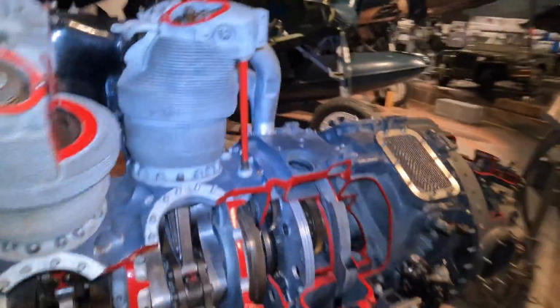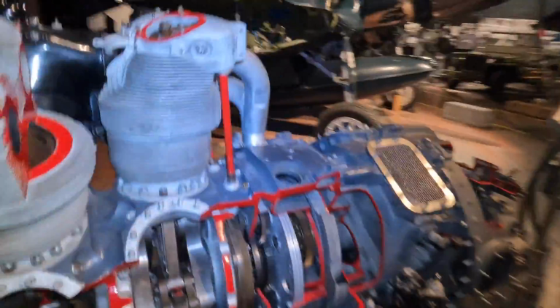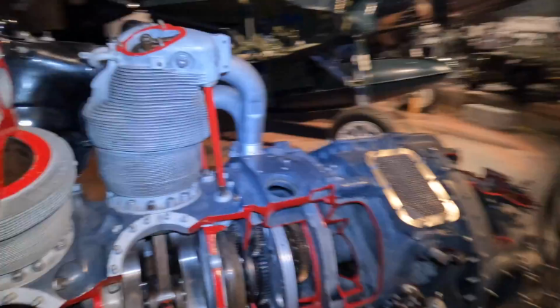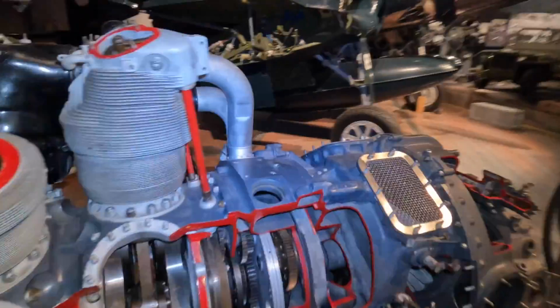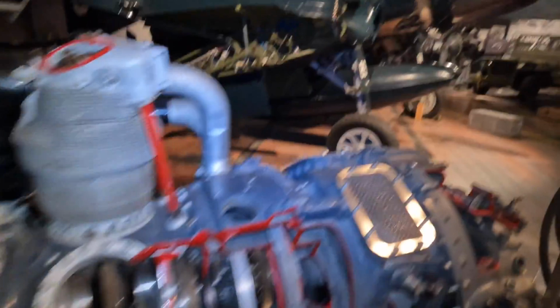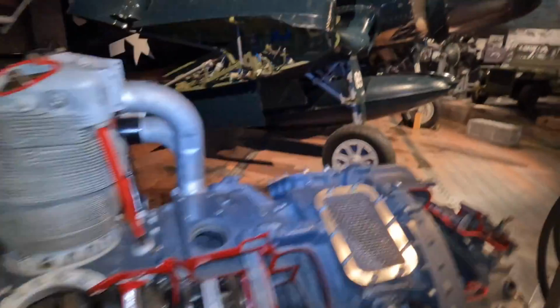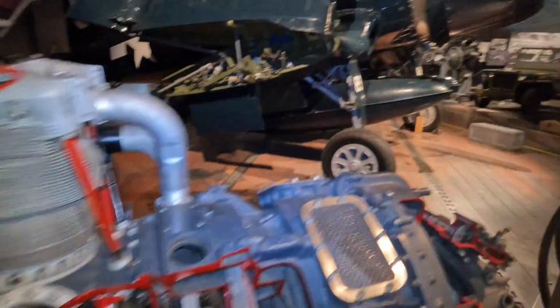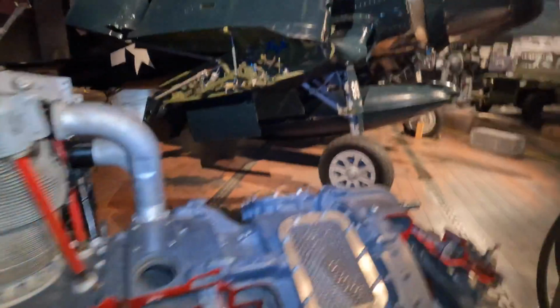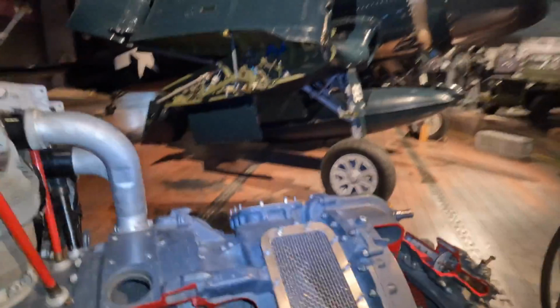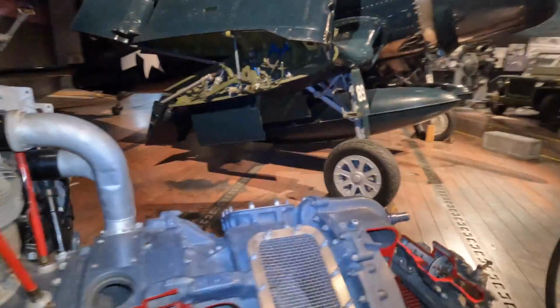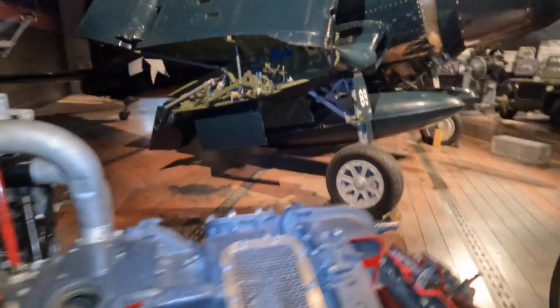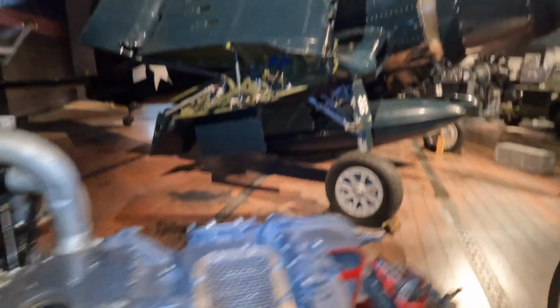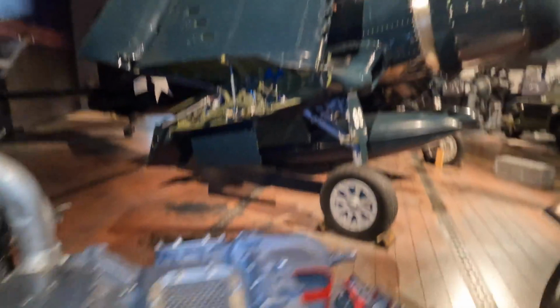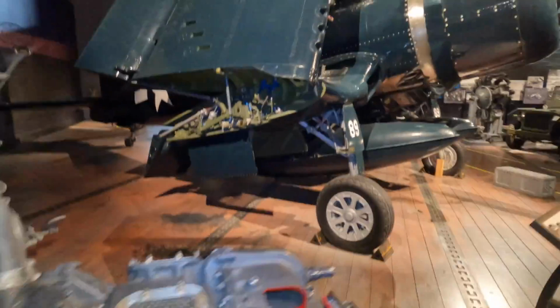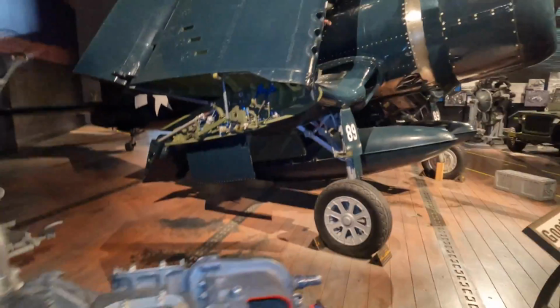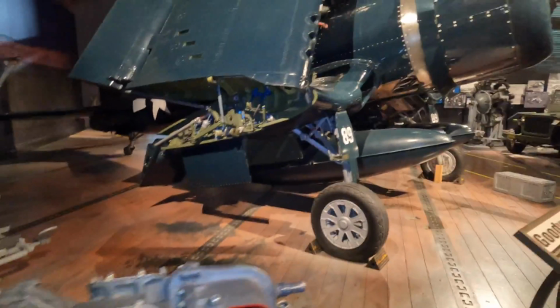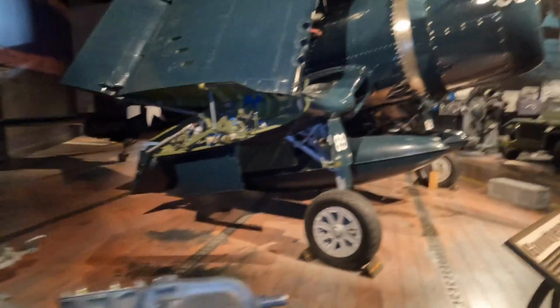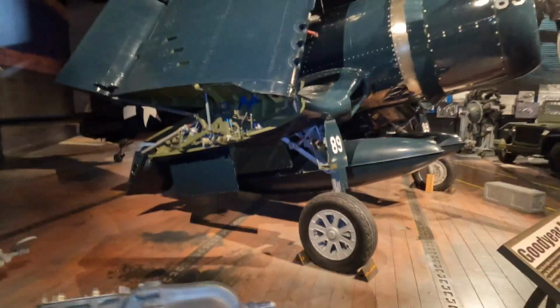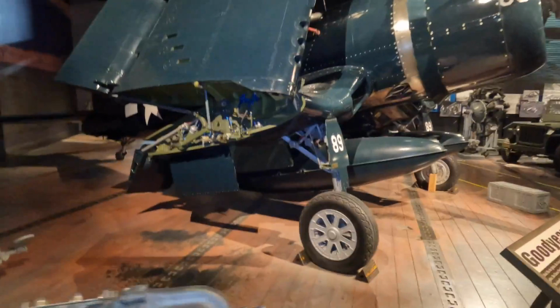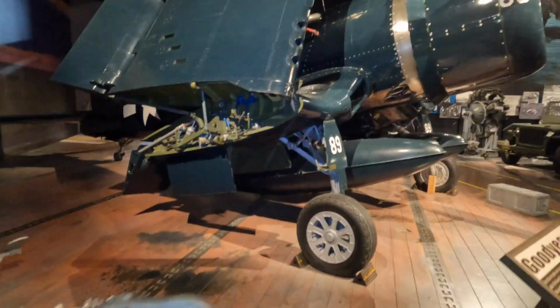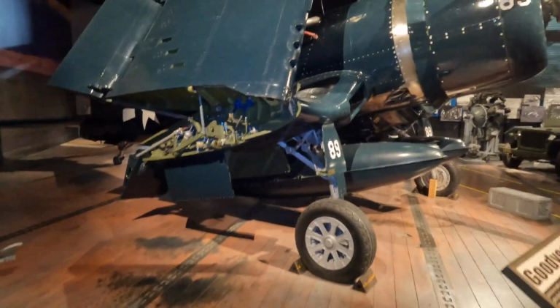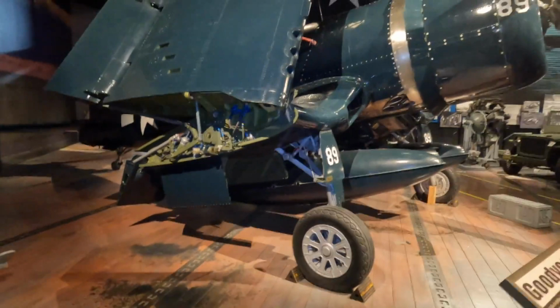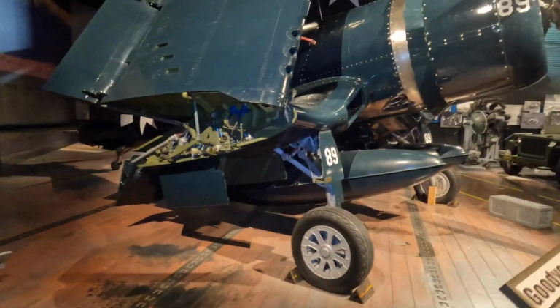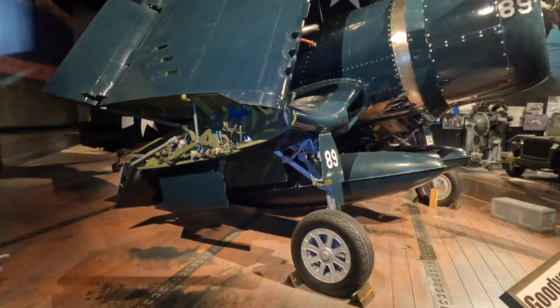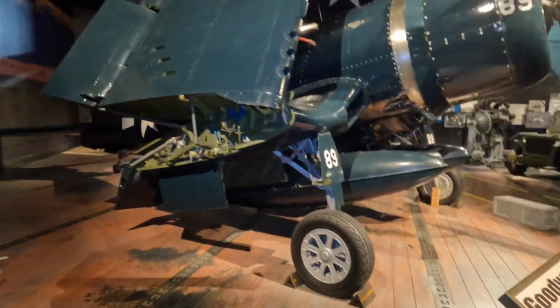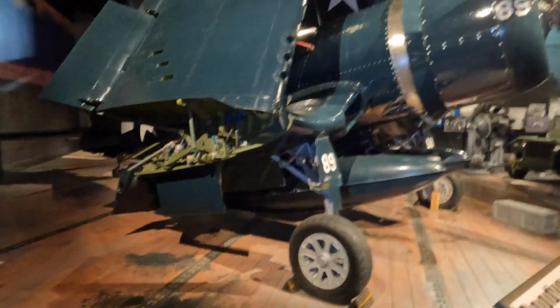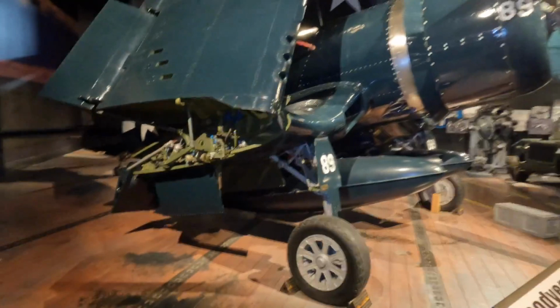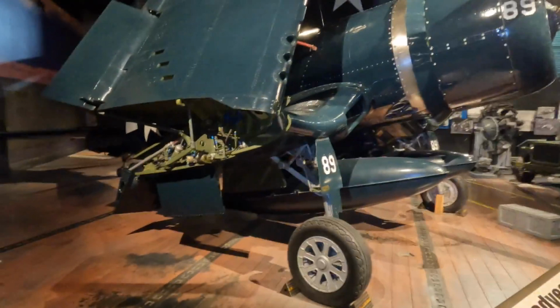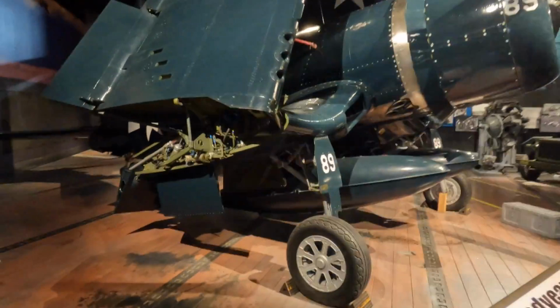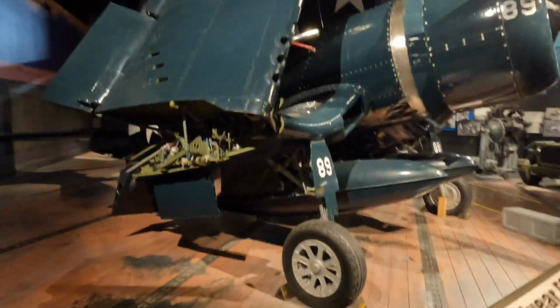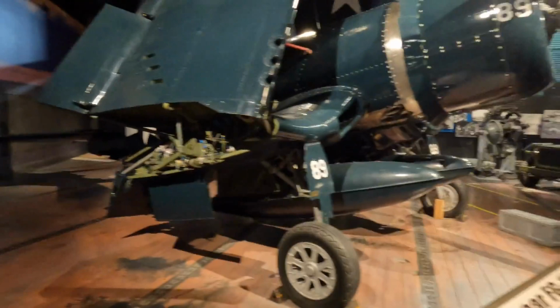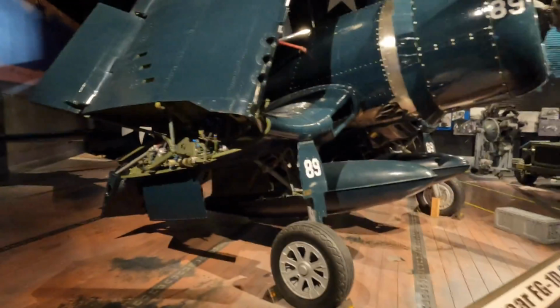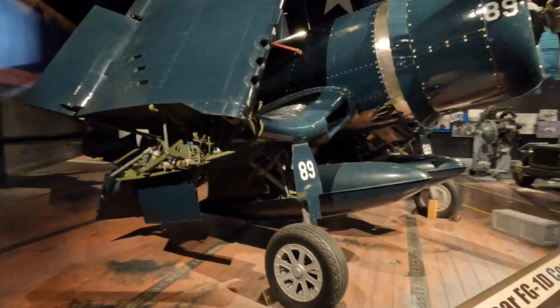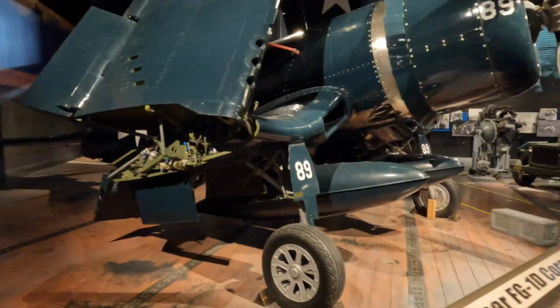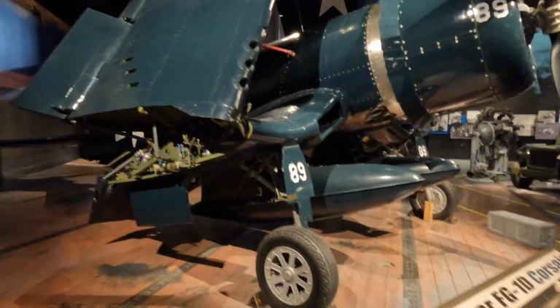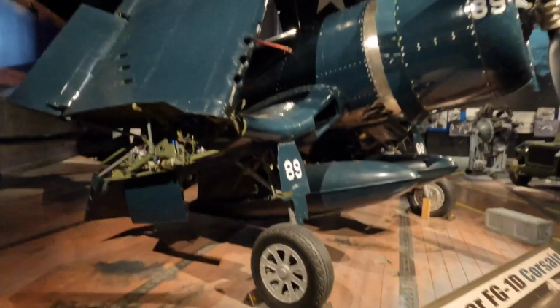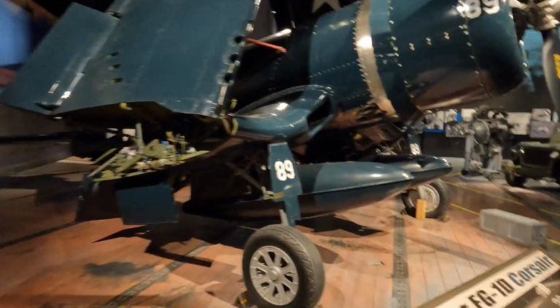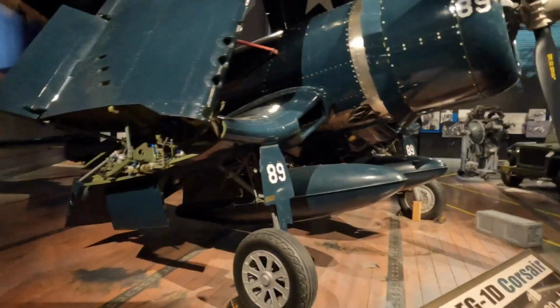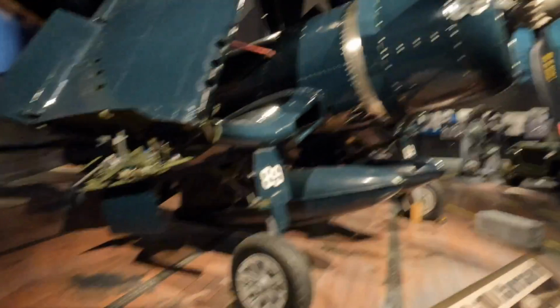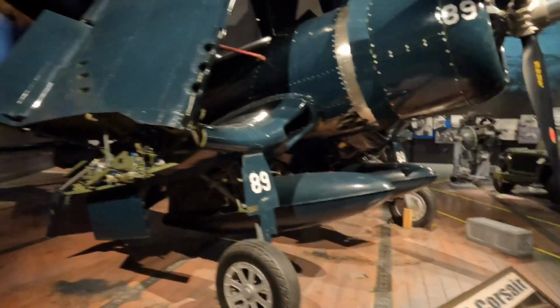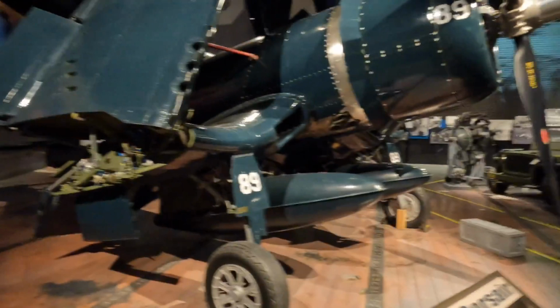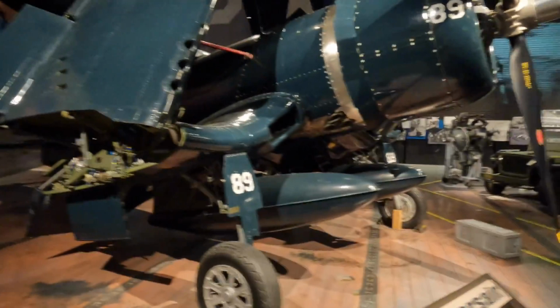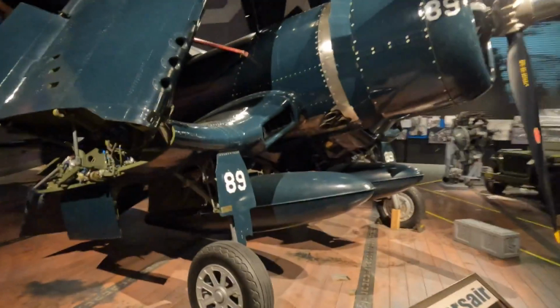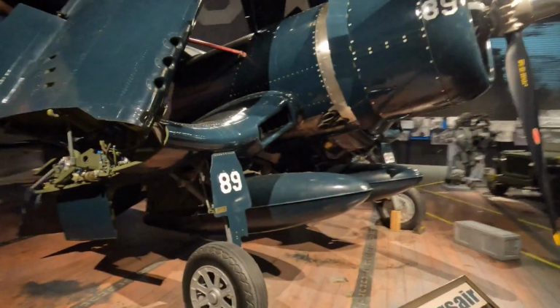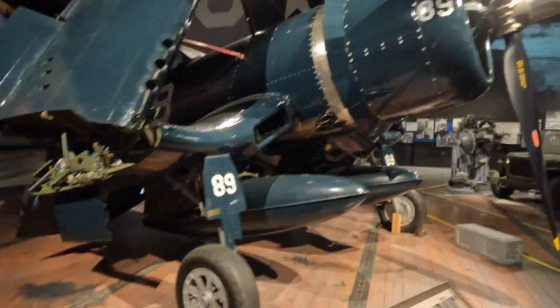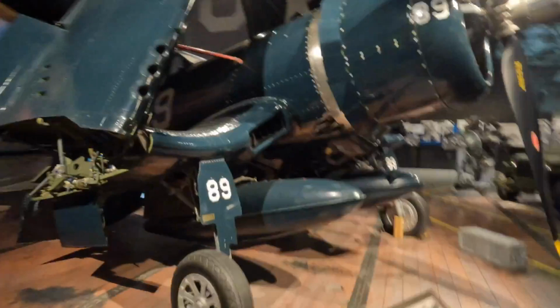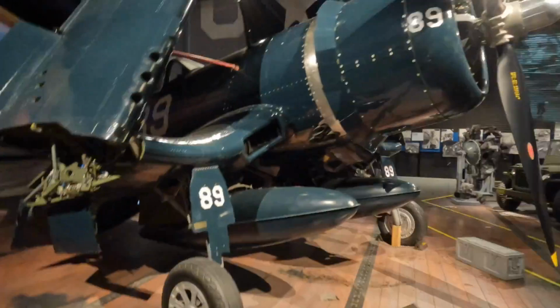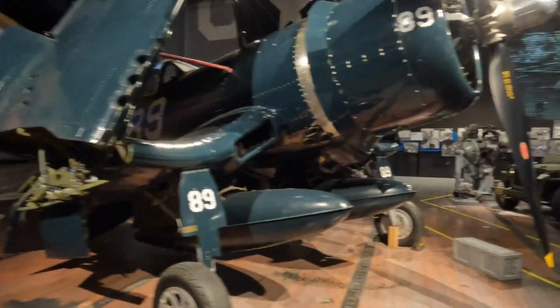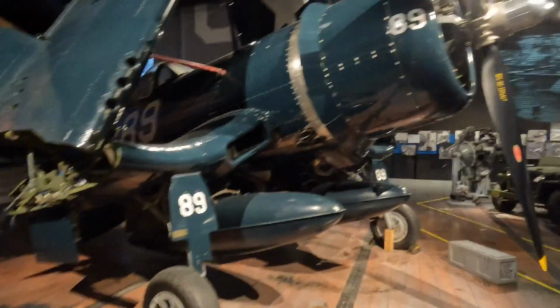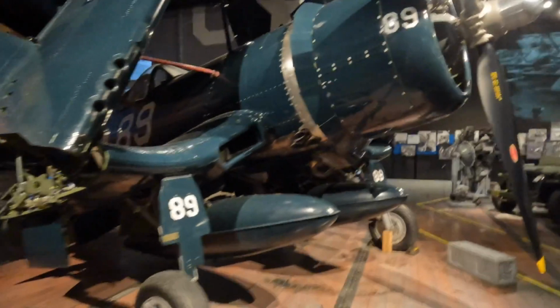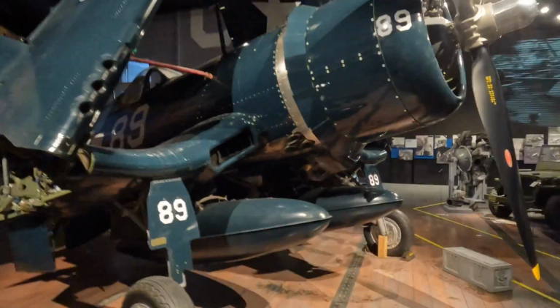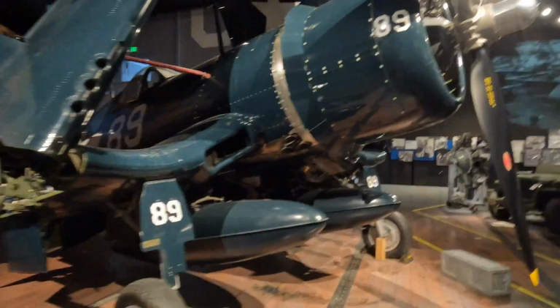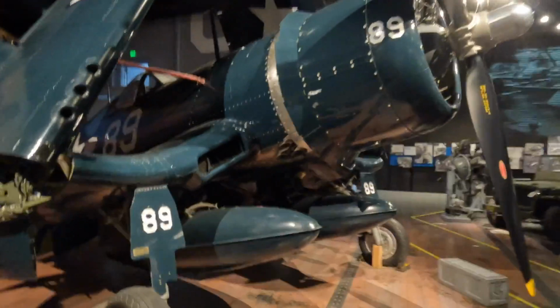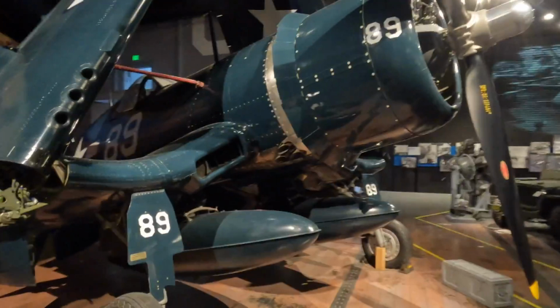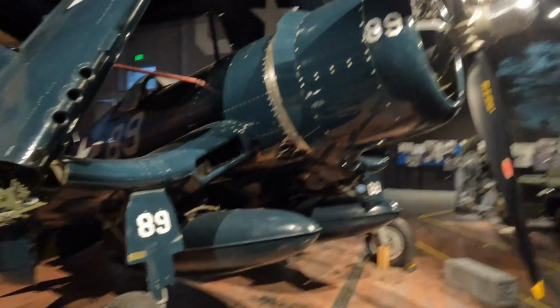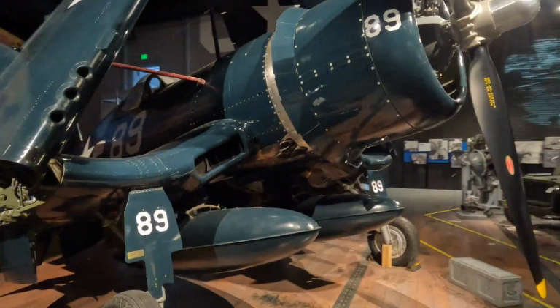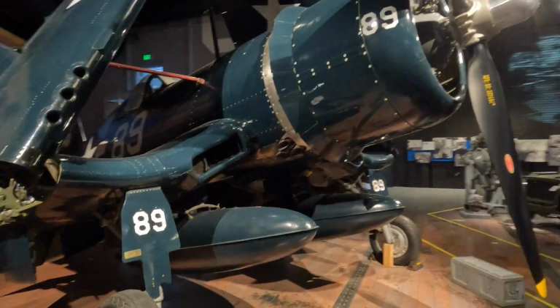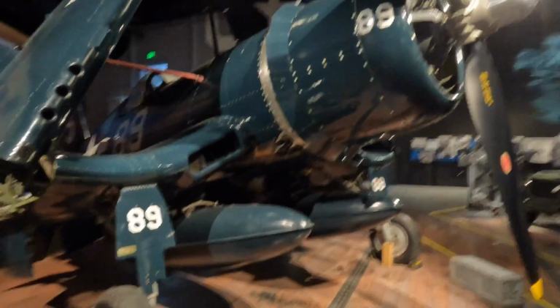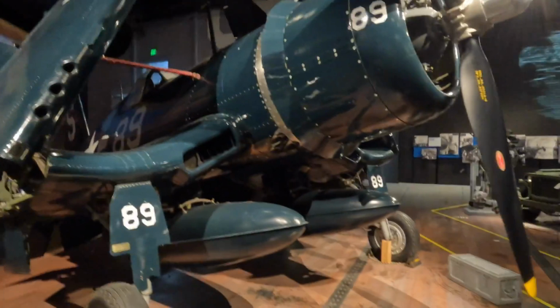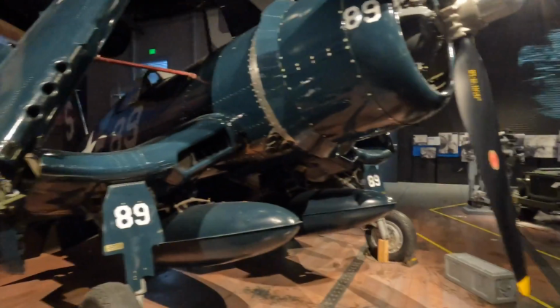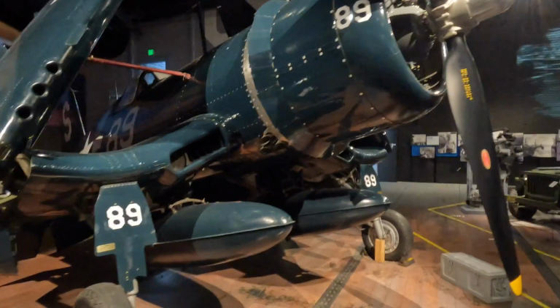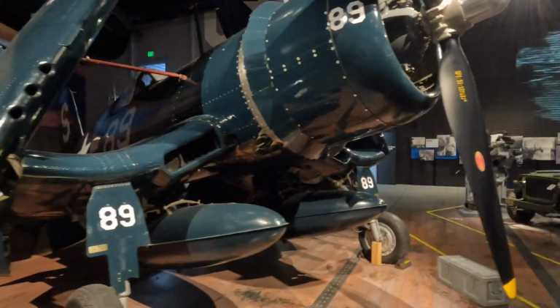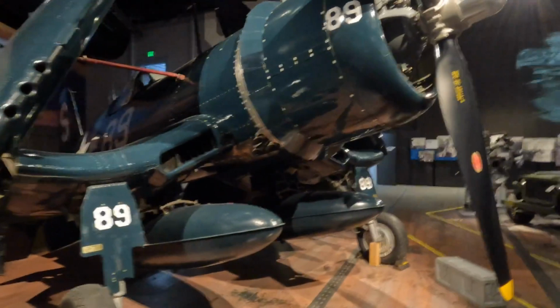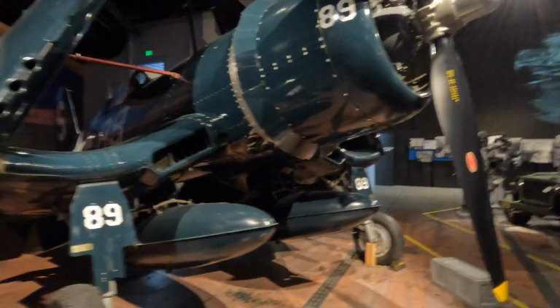I learned on an F4U Corsair — kind of my favorite plane from the Second World War, I think.